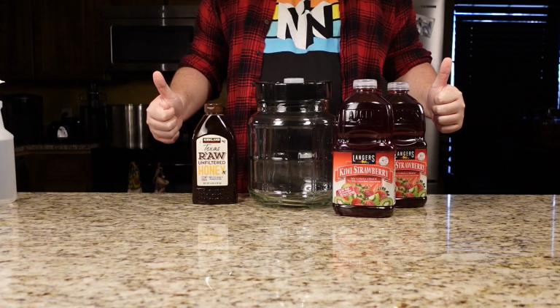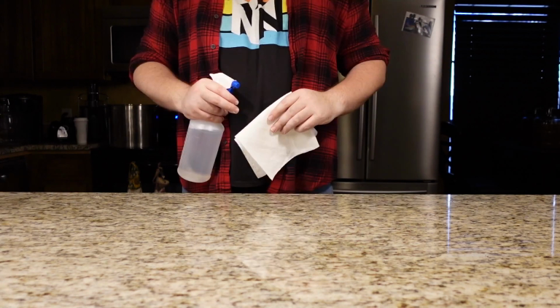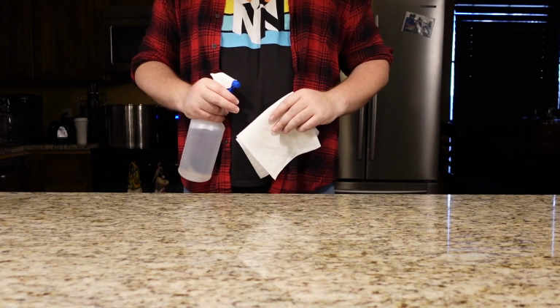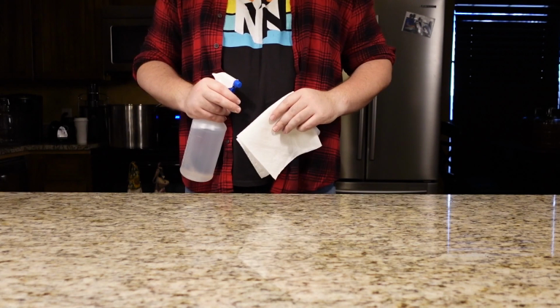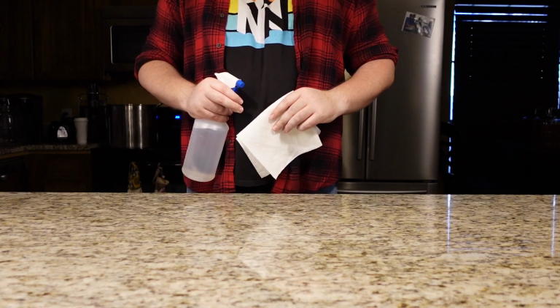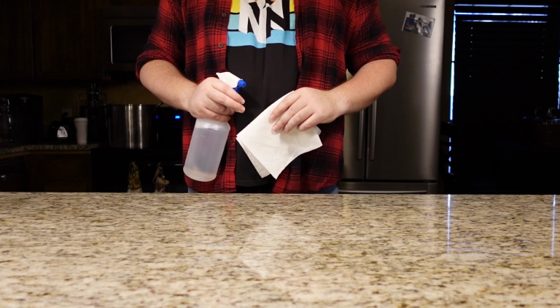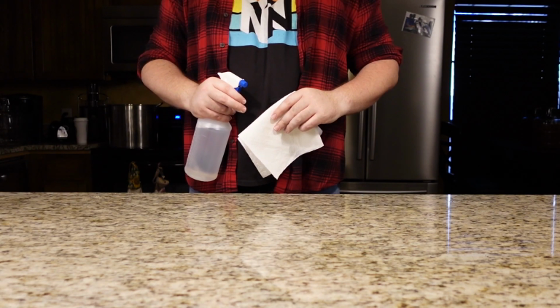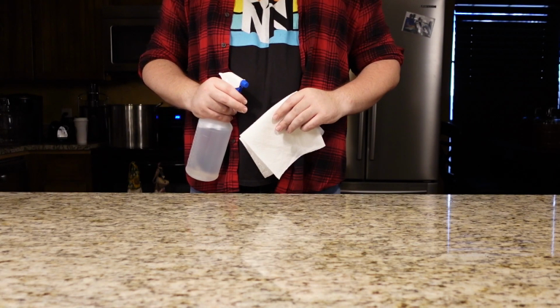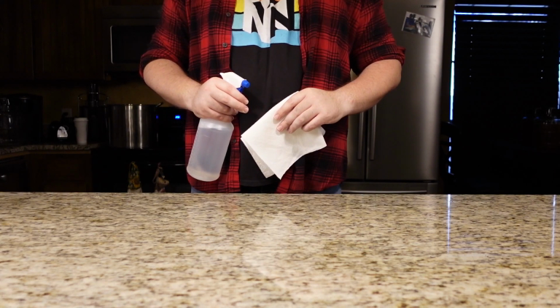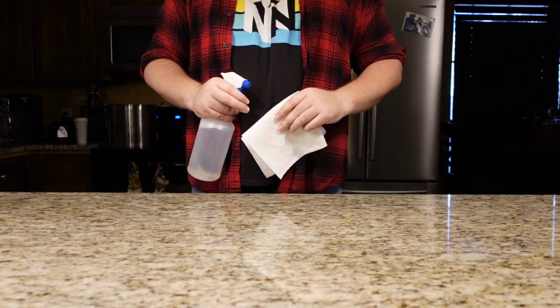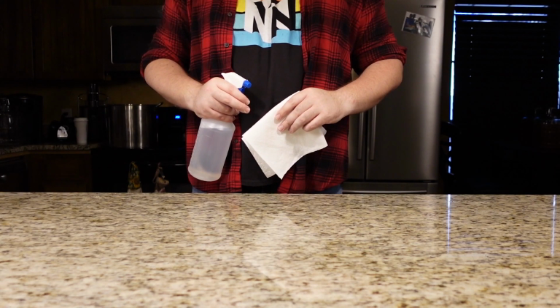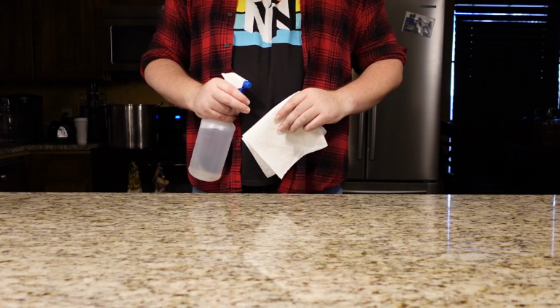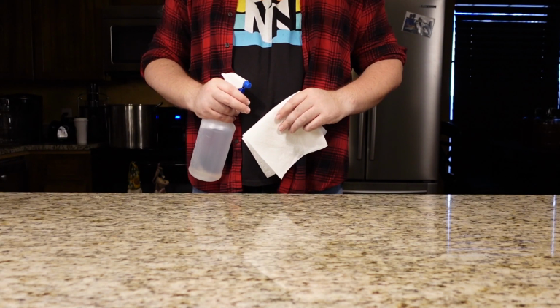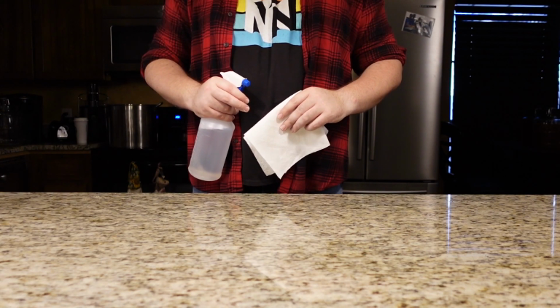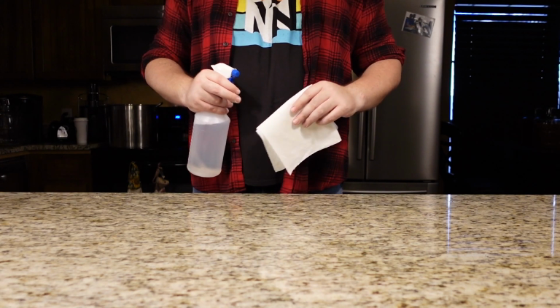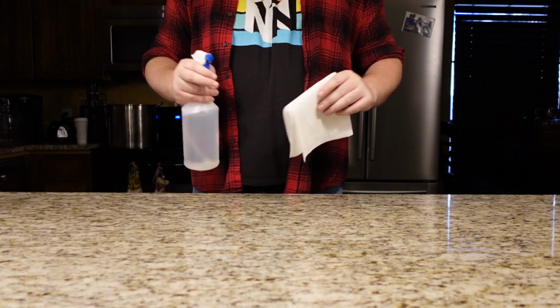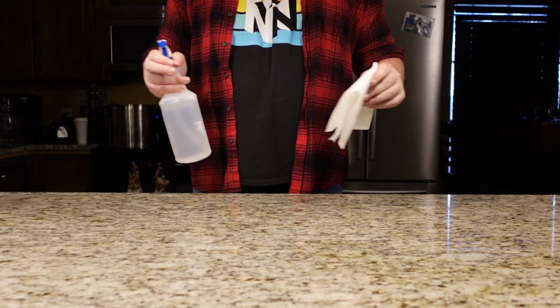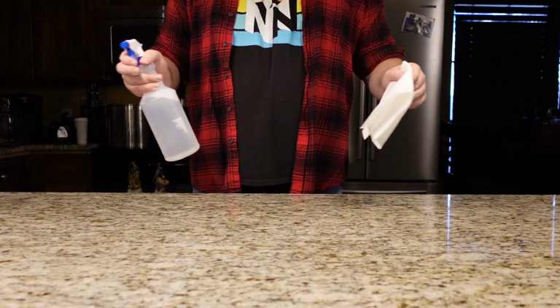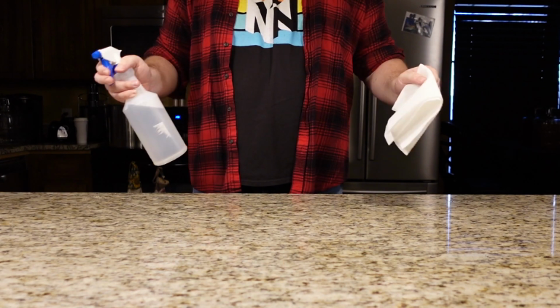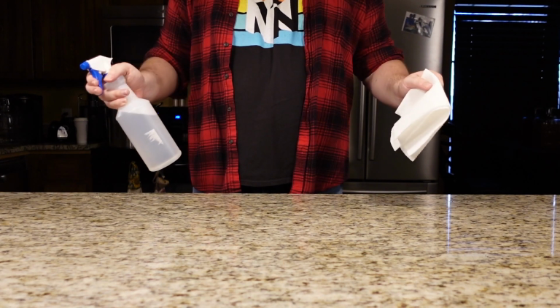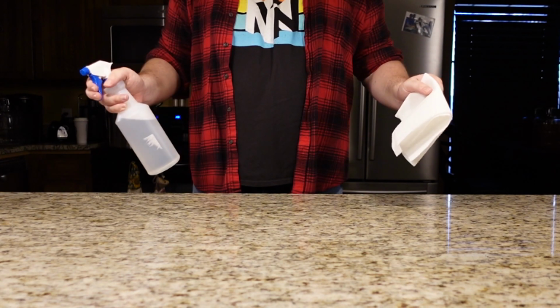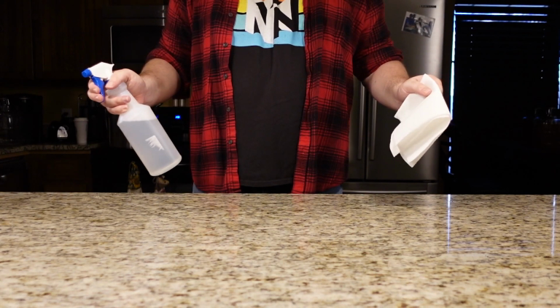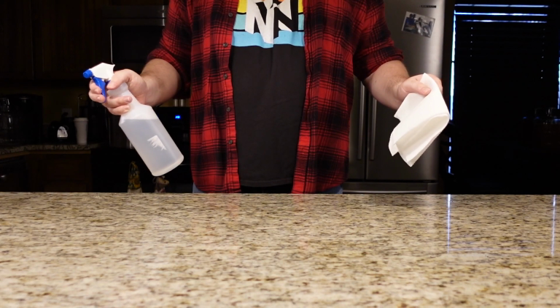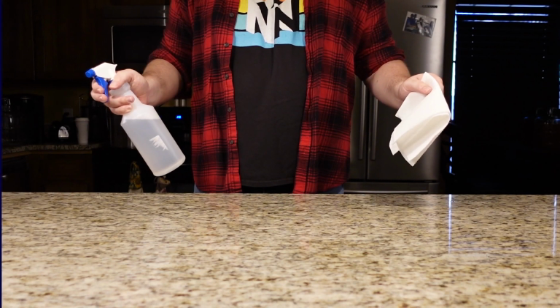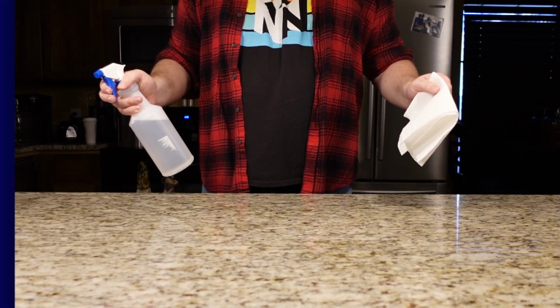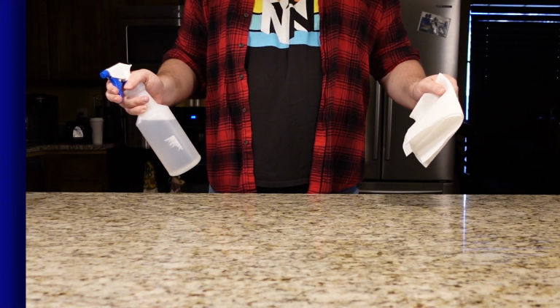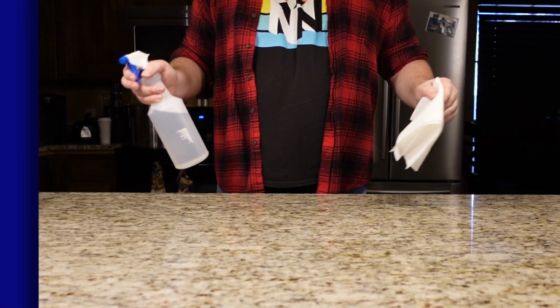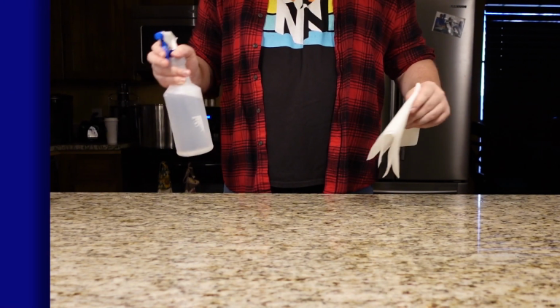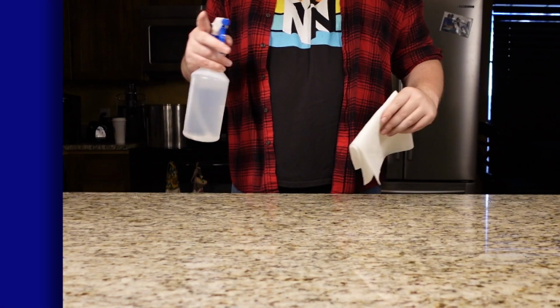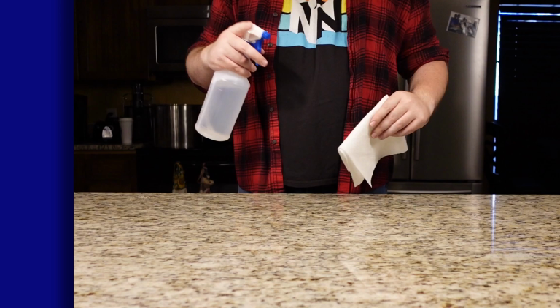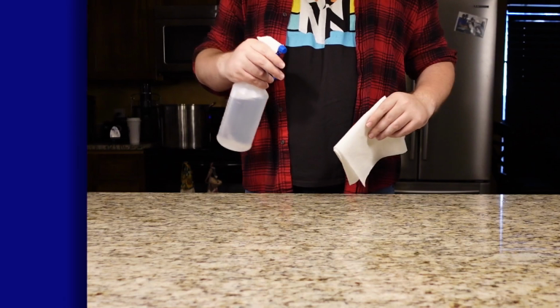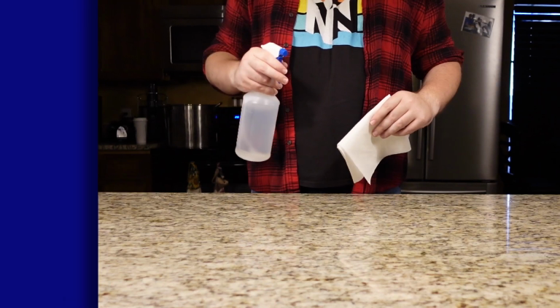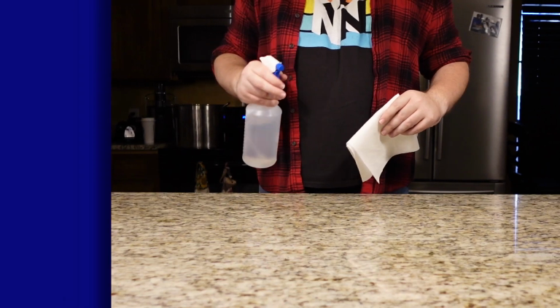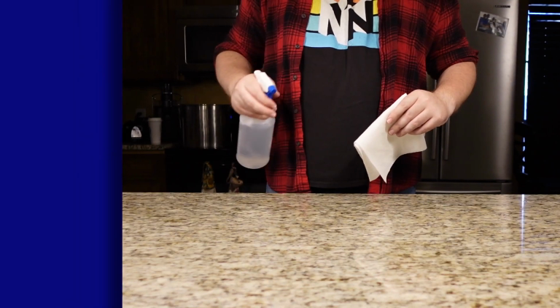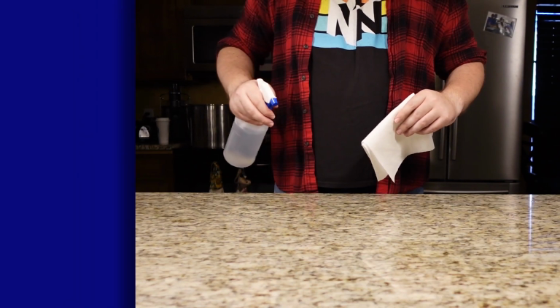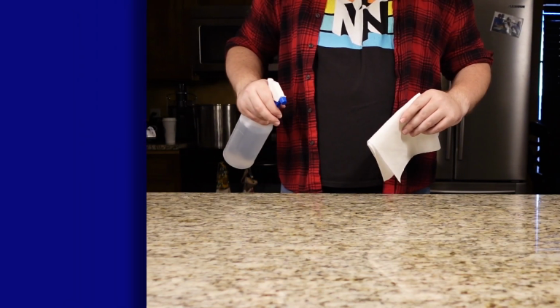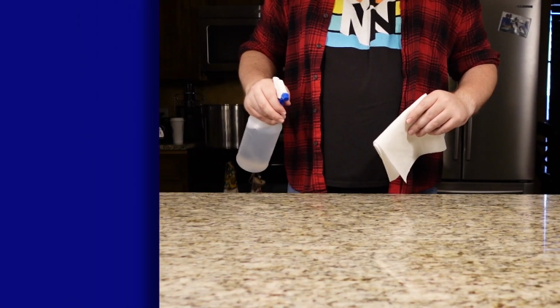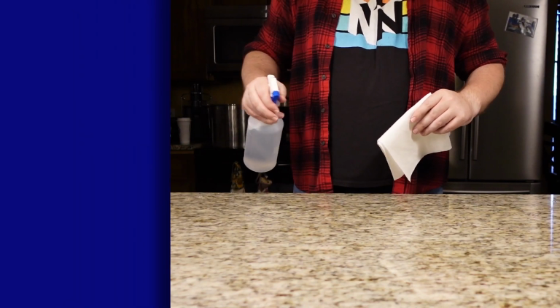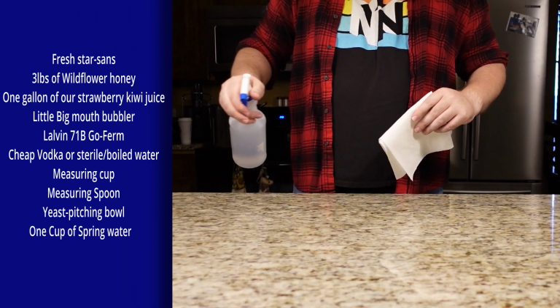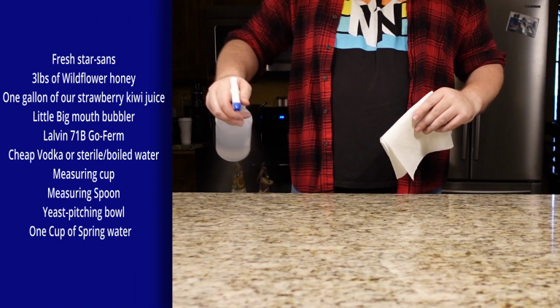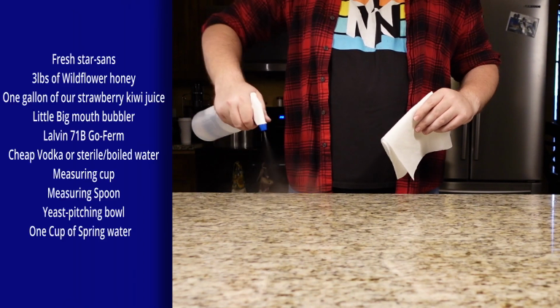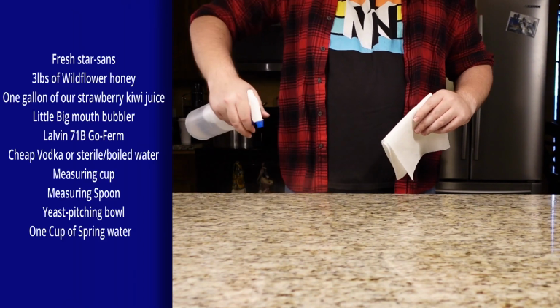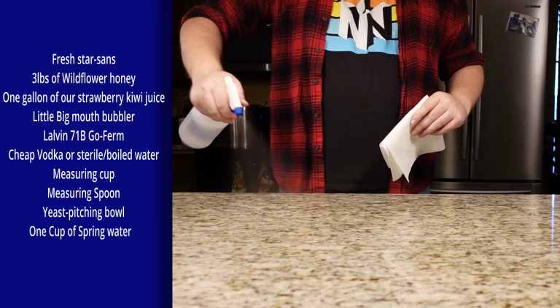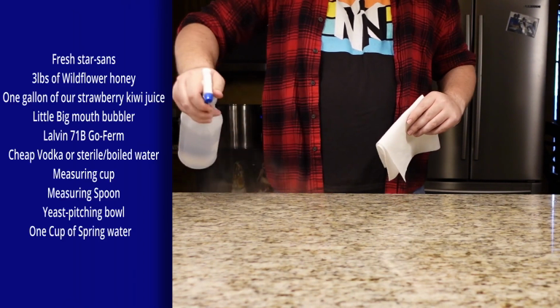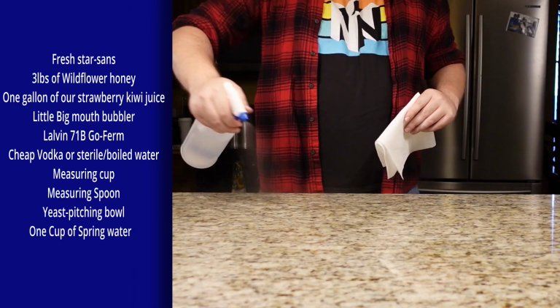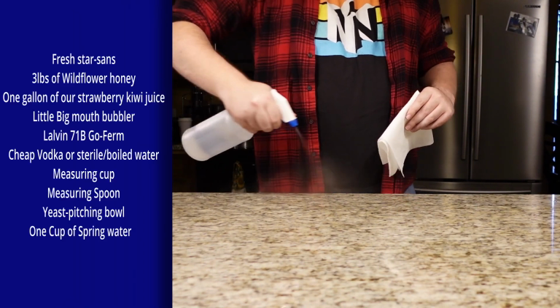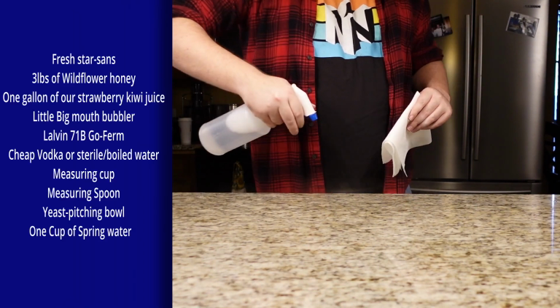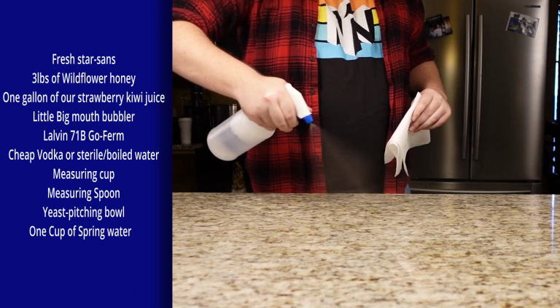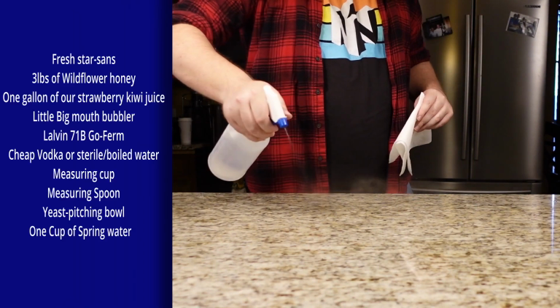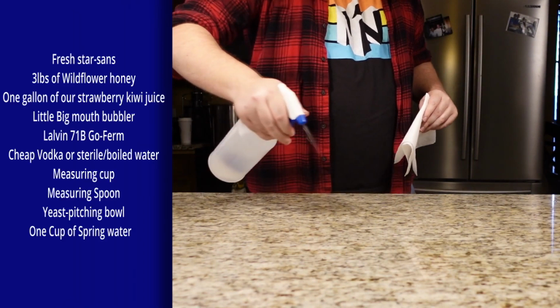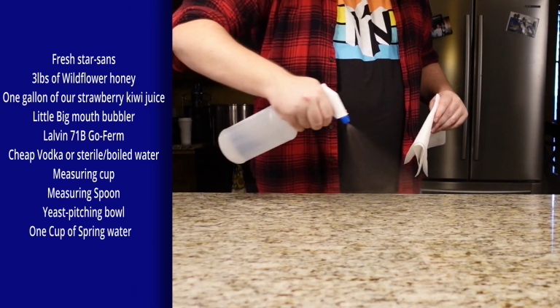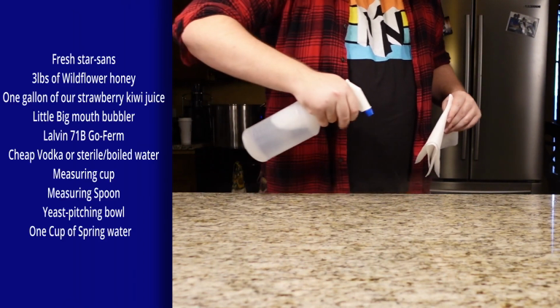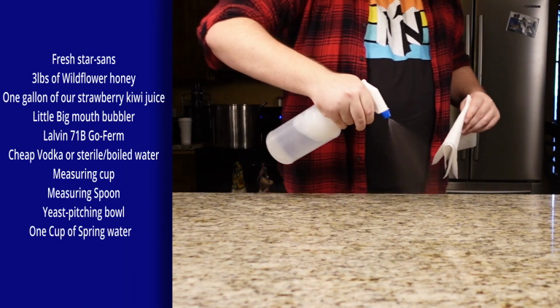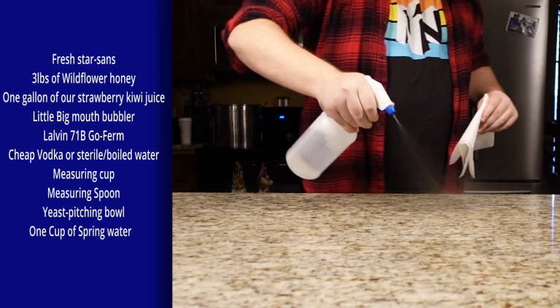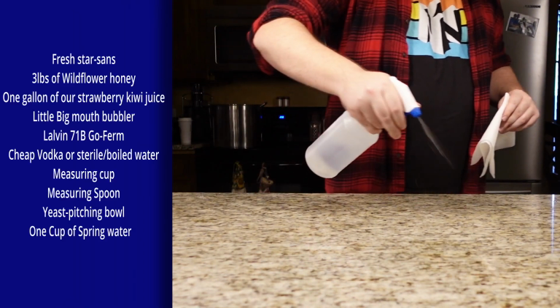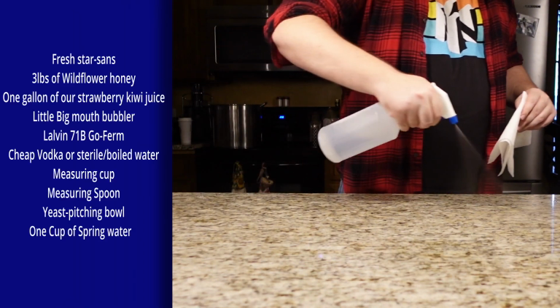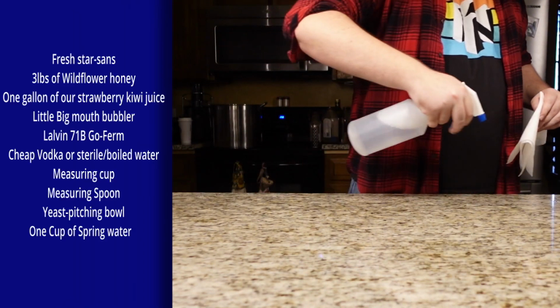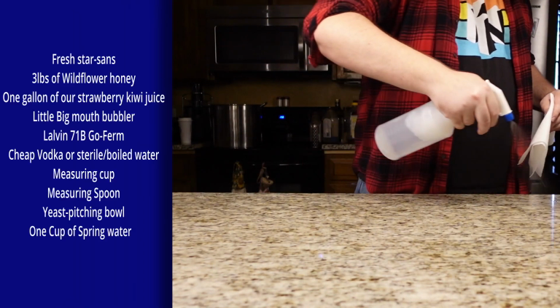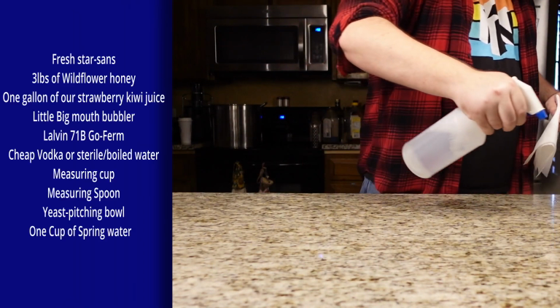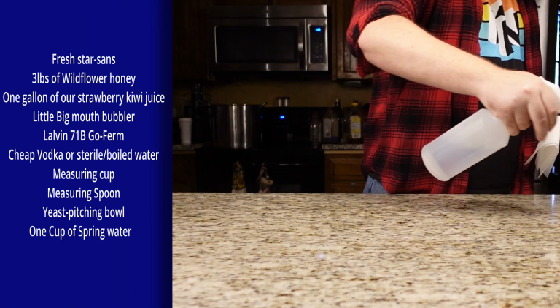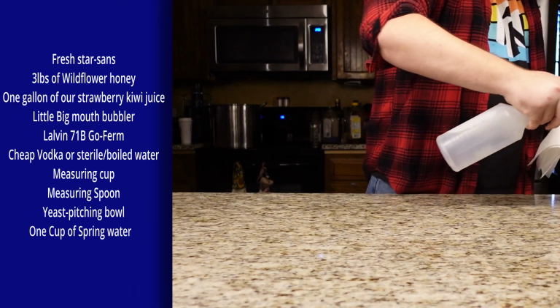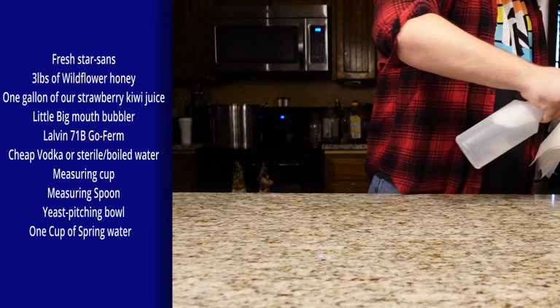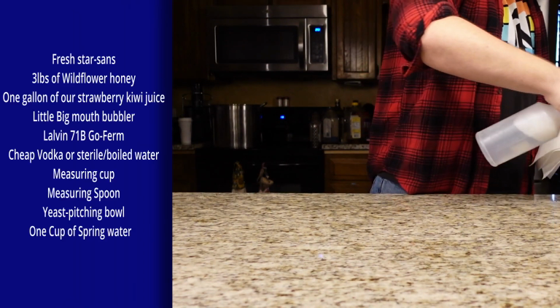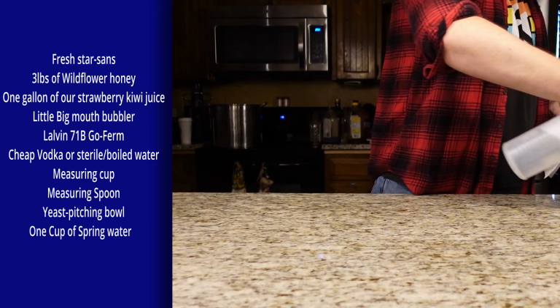First, let's prepare our area for mead making. As always, don't forget to sanitize your work area. And here are the ingredients we're going to be using for today.